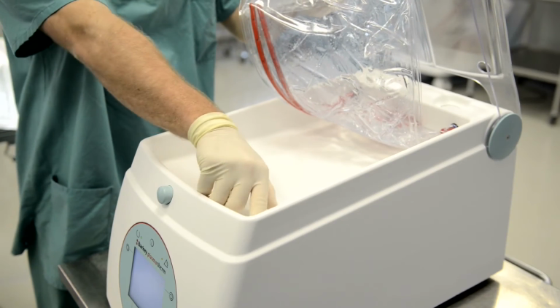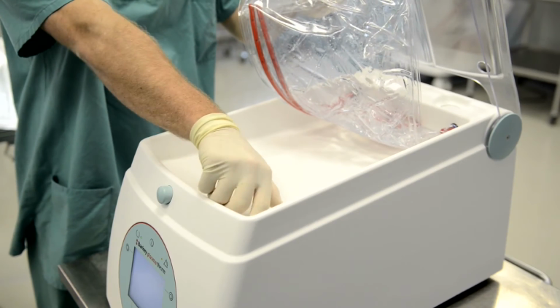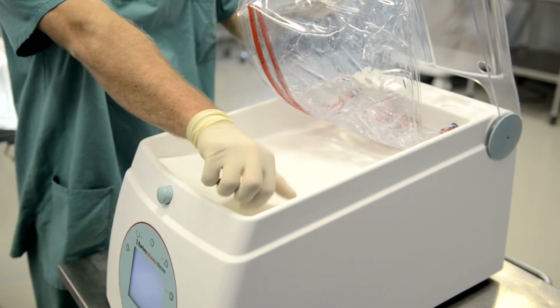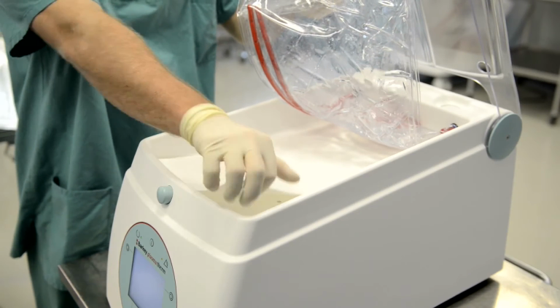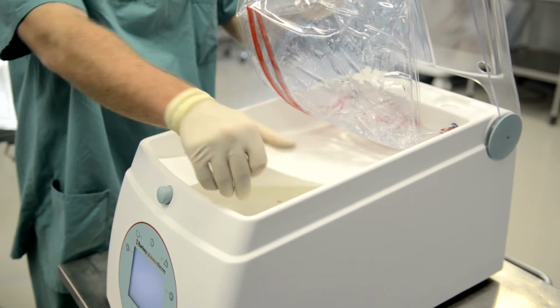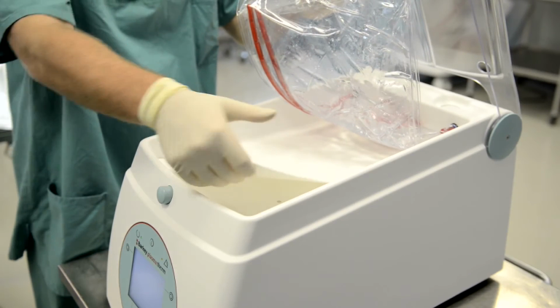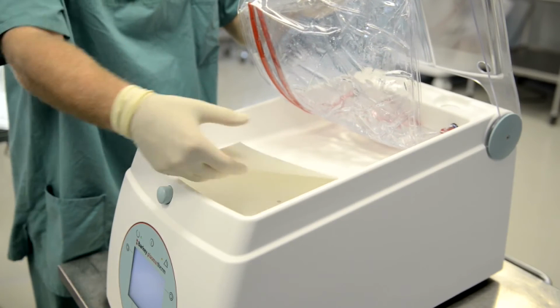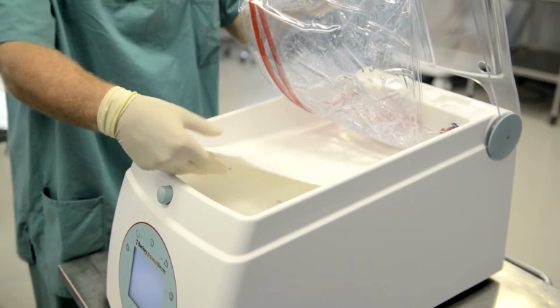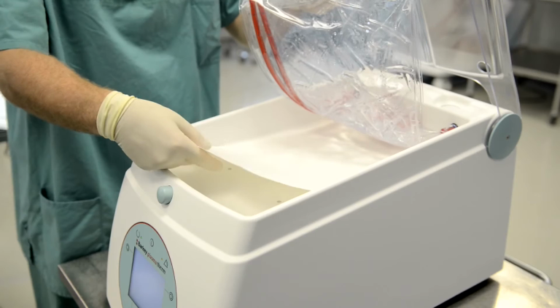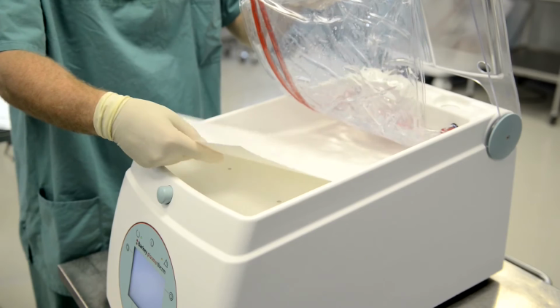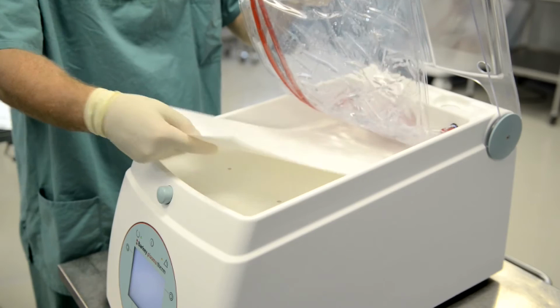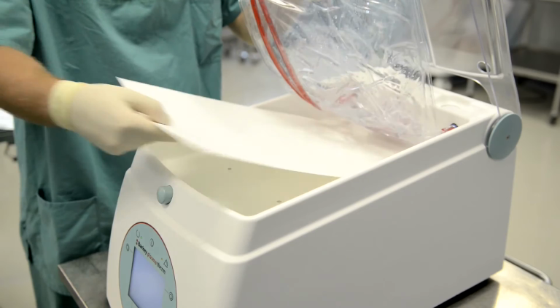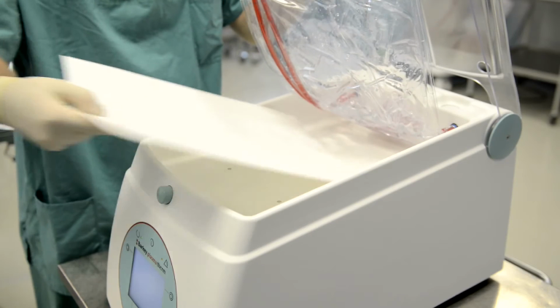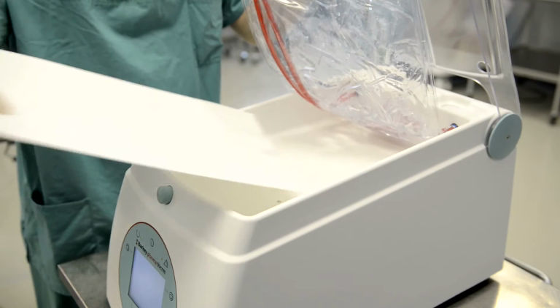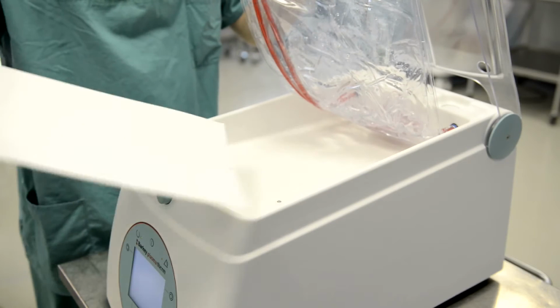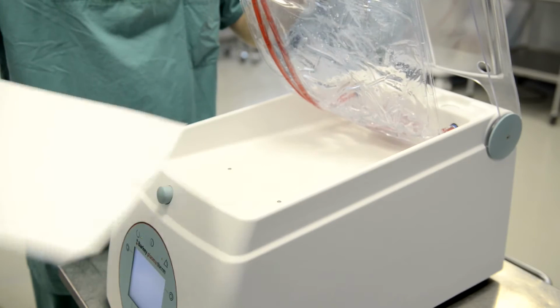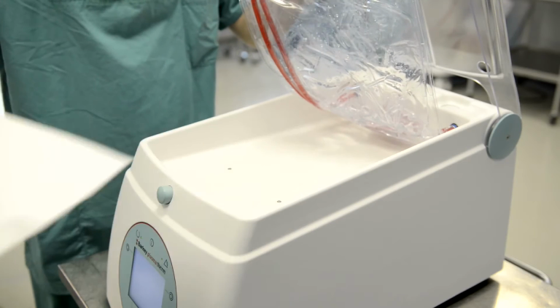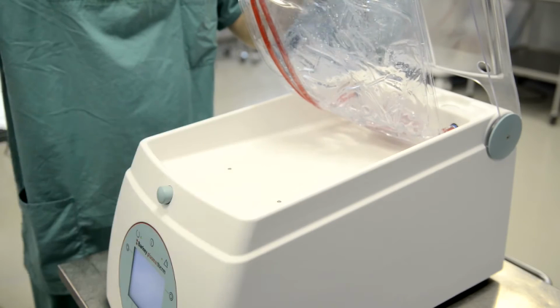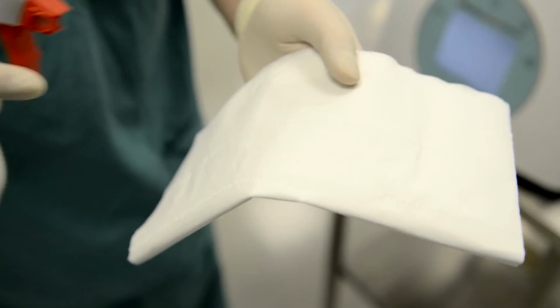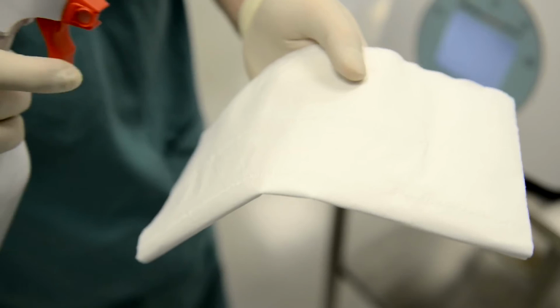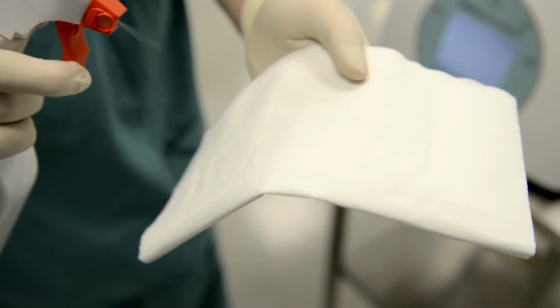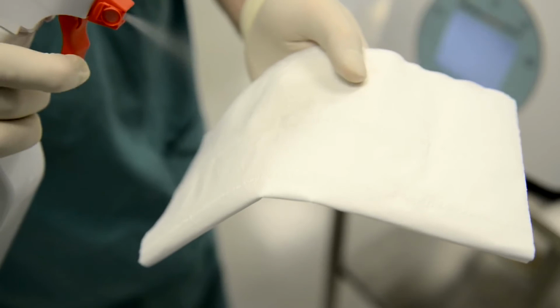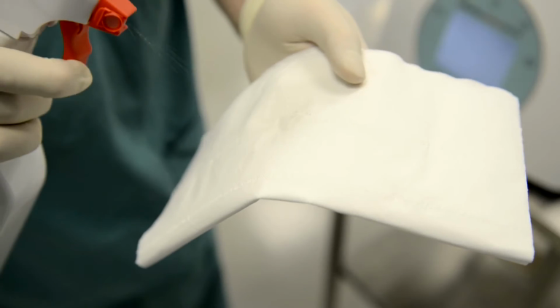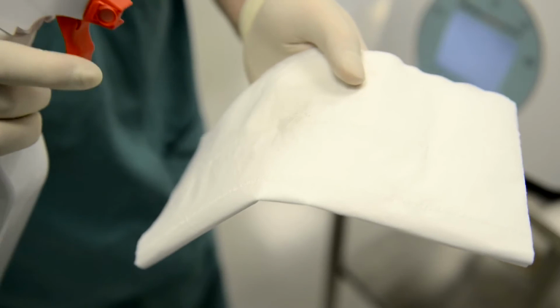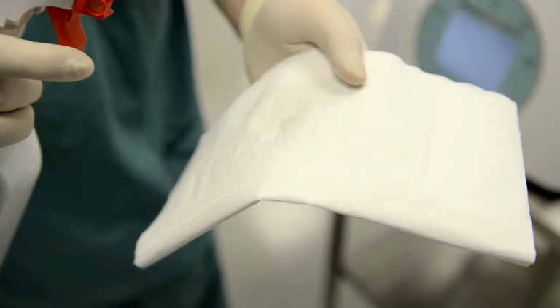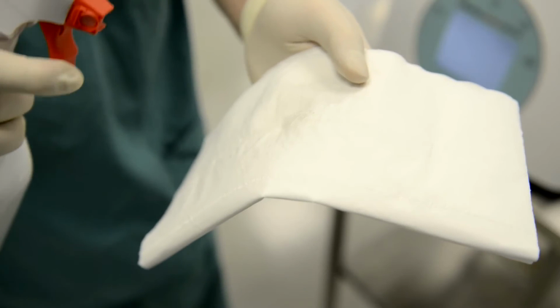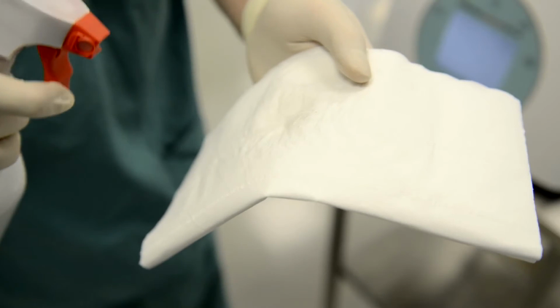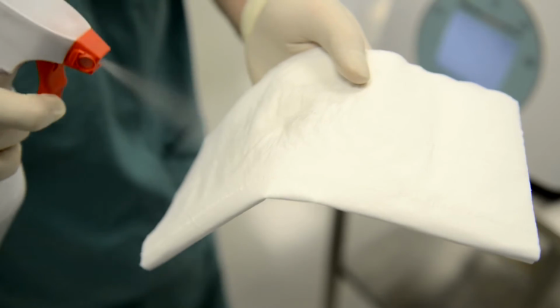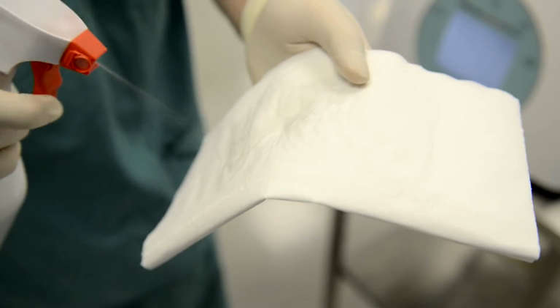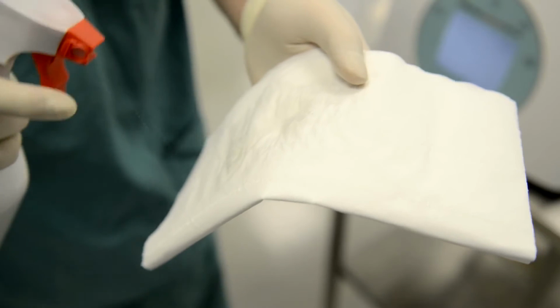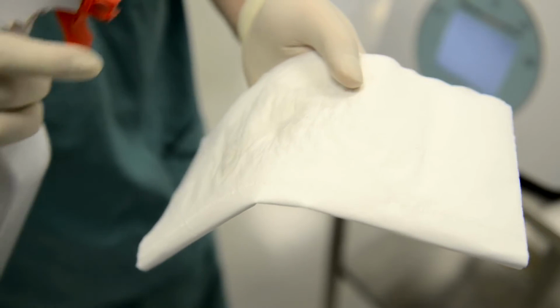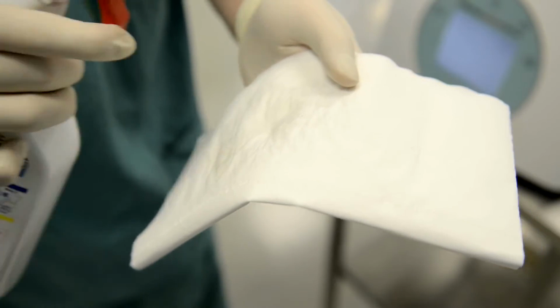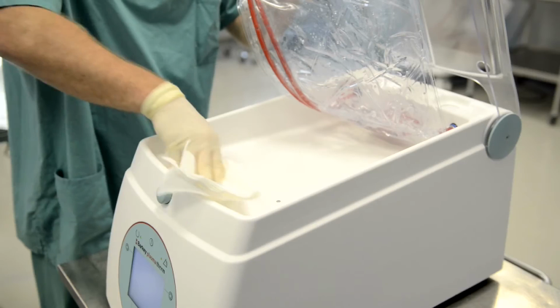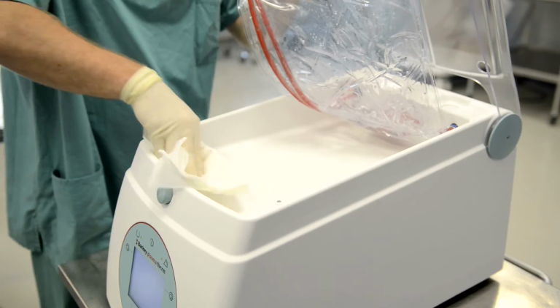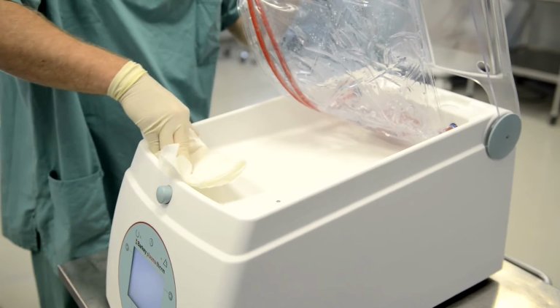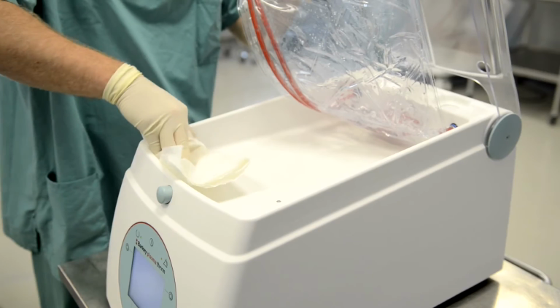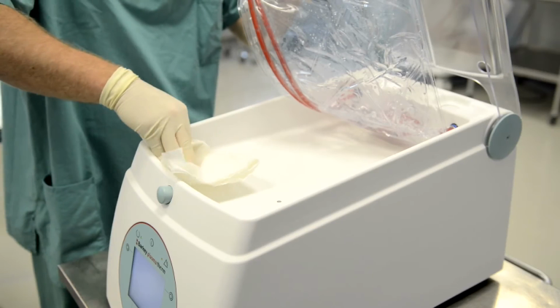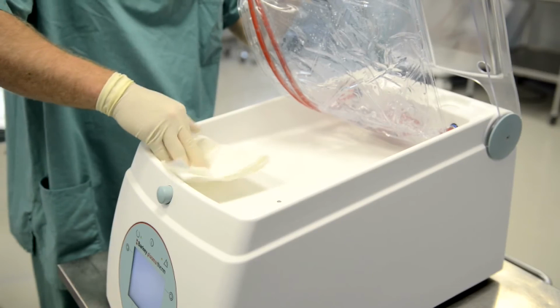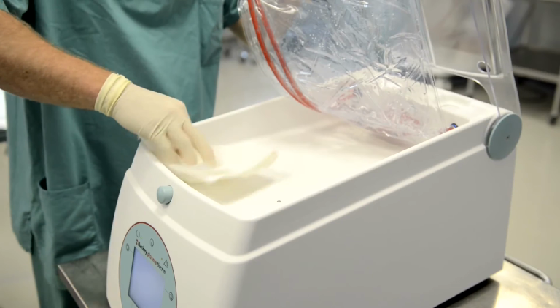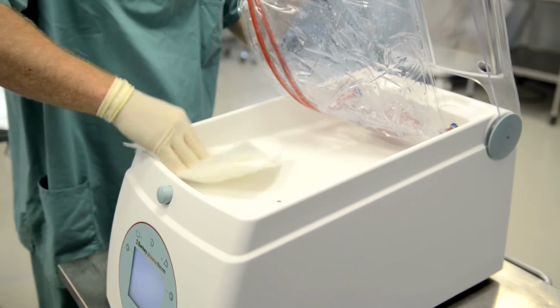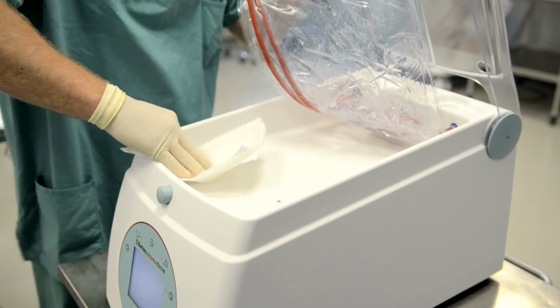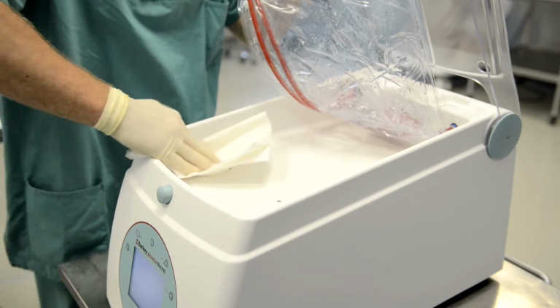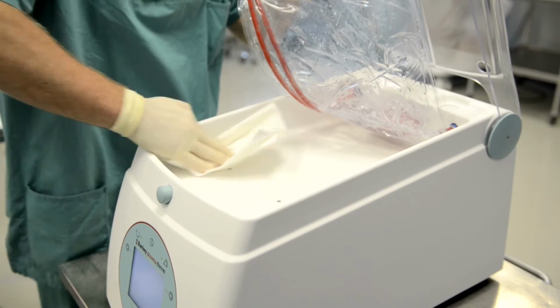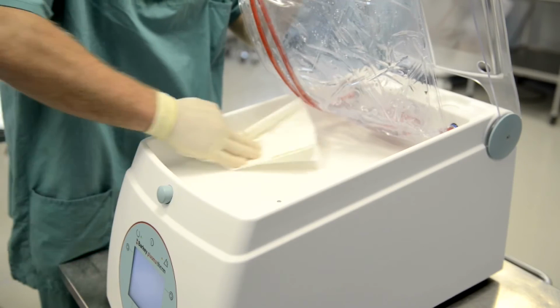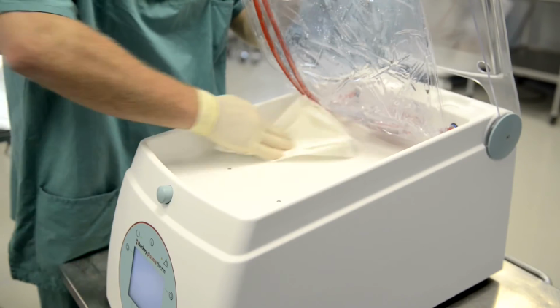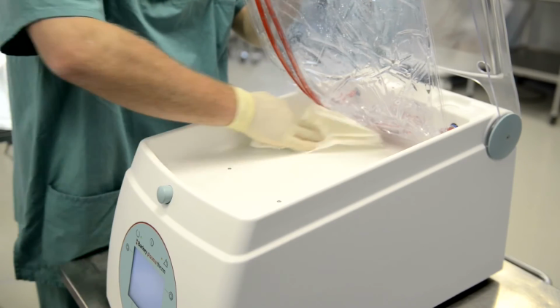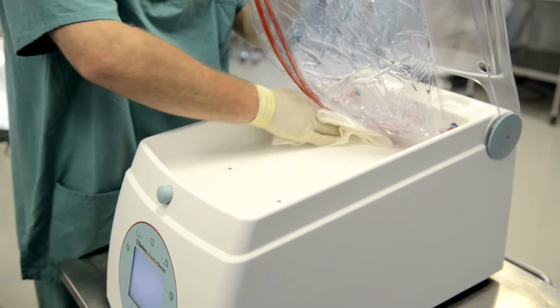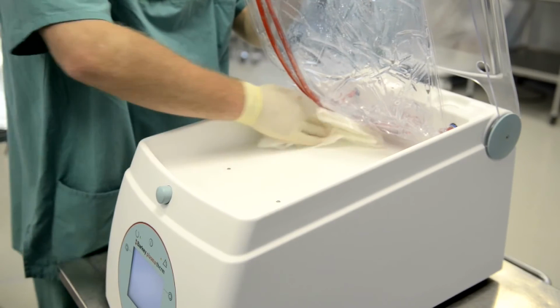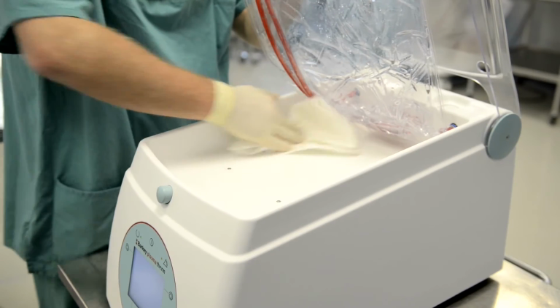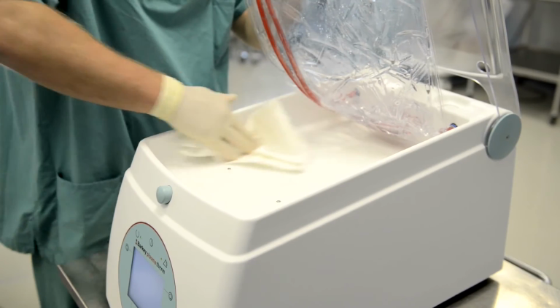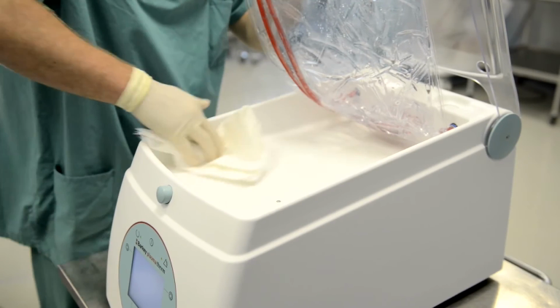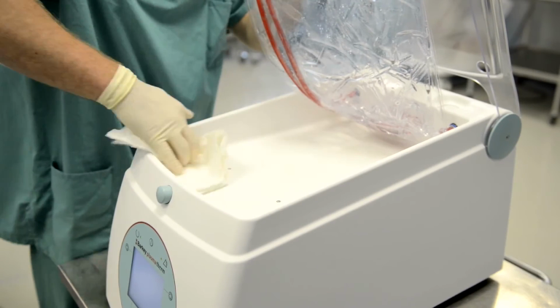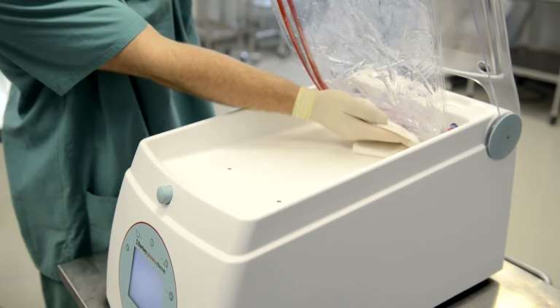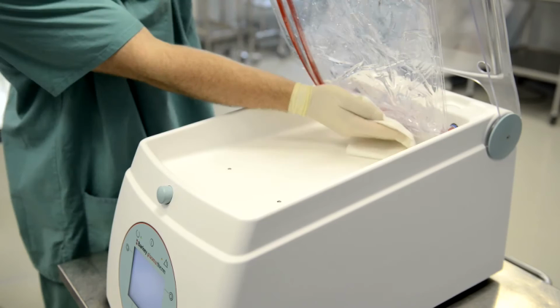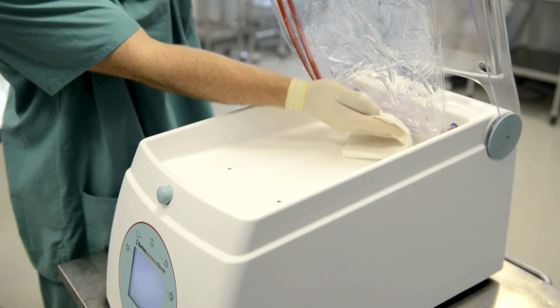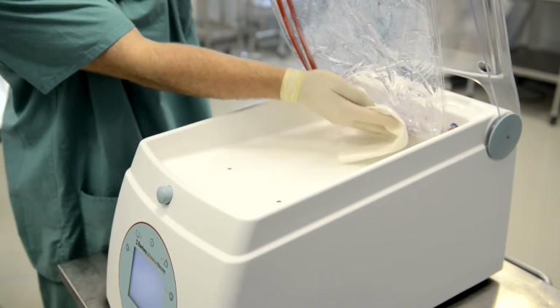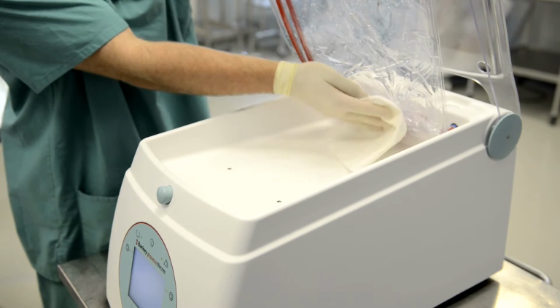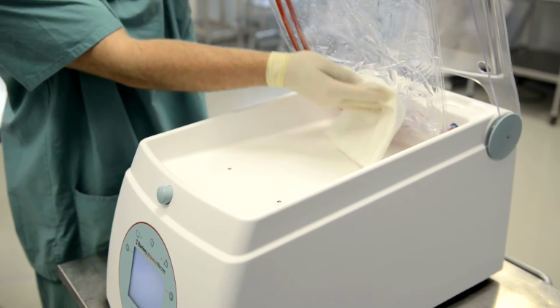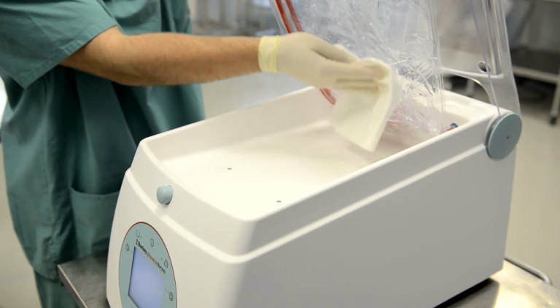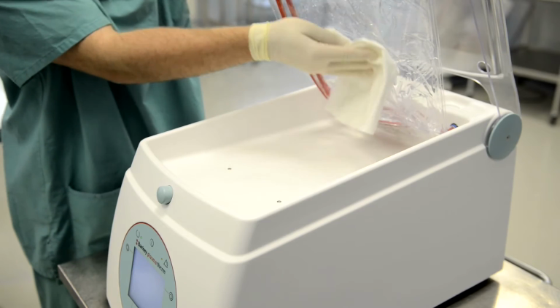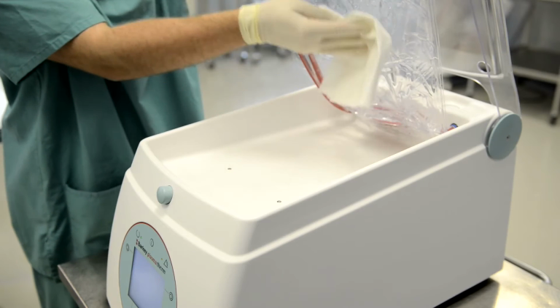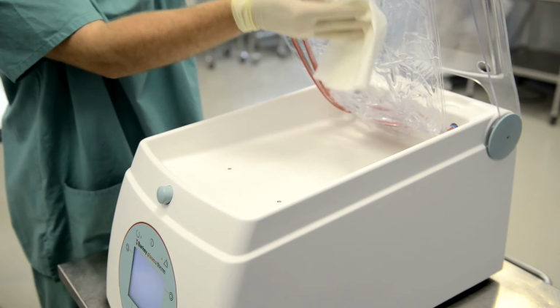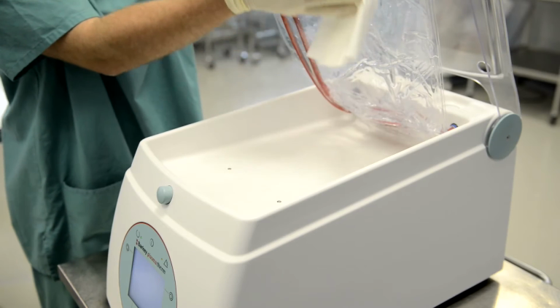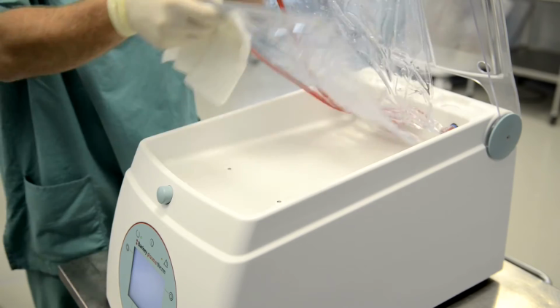Once you set up the device, make sure to carry out wipe disinfection by cleaning the heating chamber and the cushions.